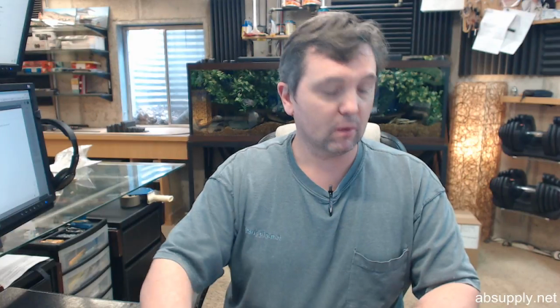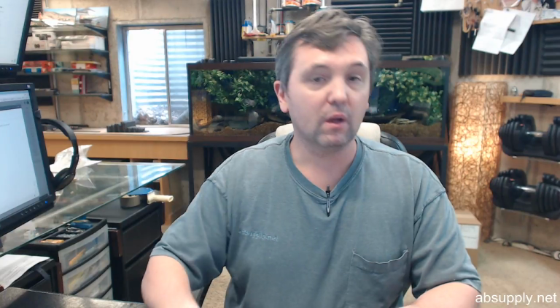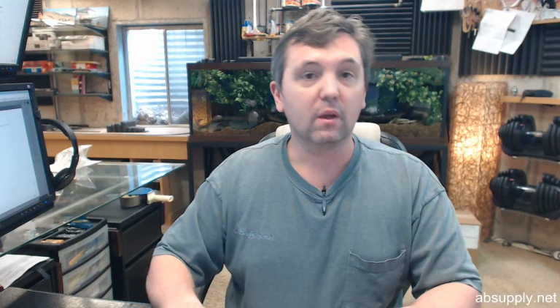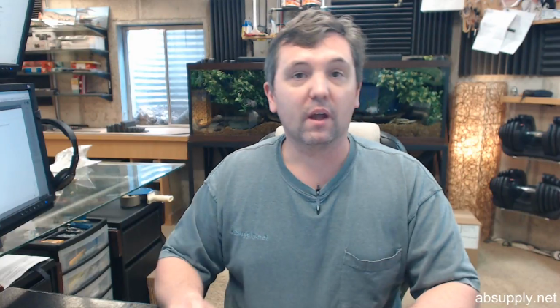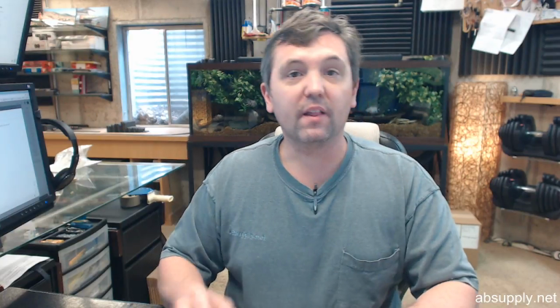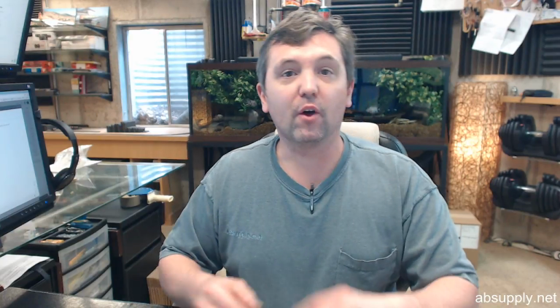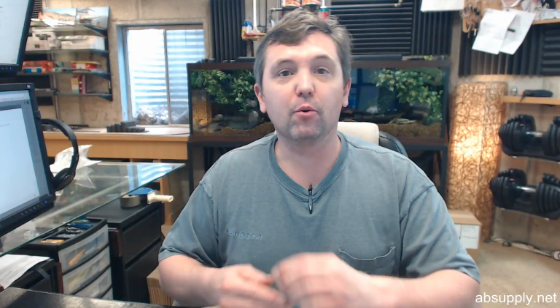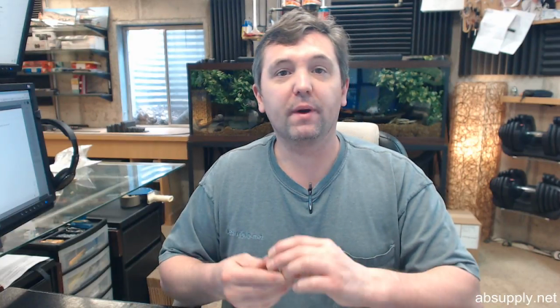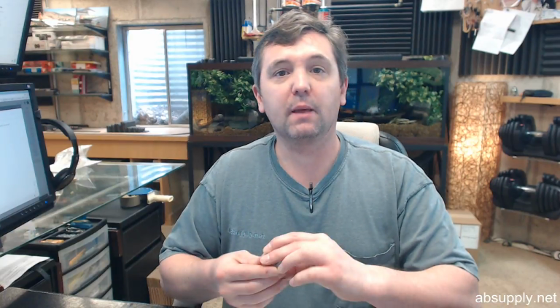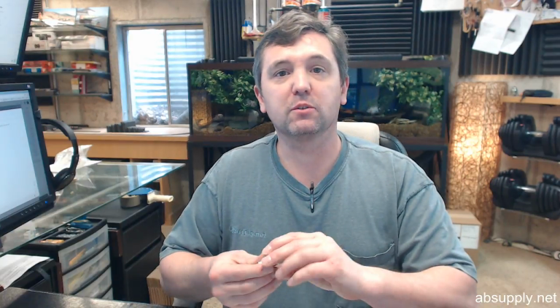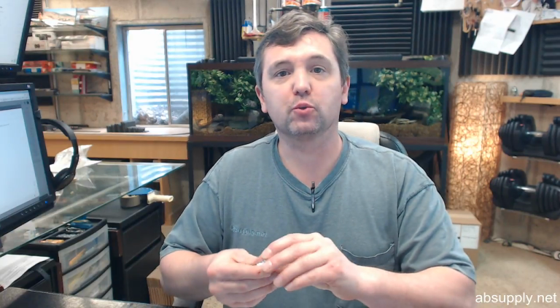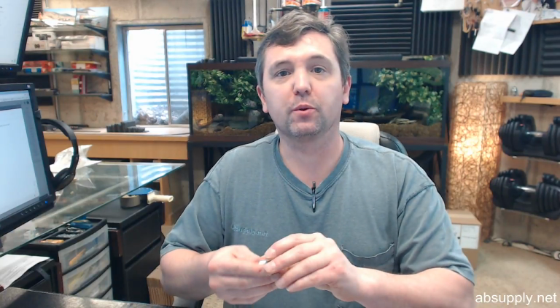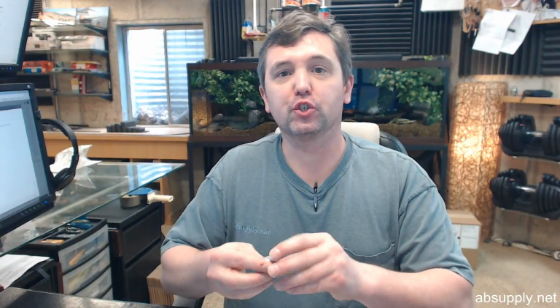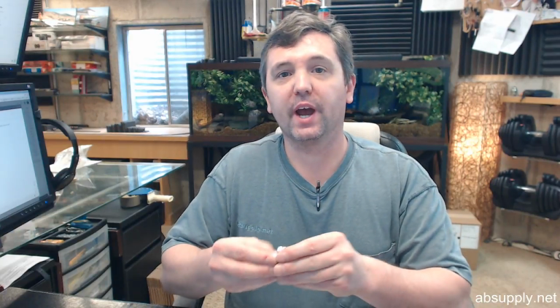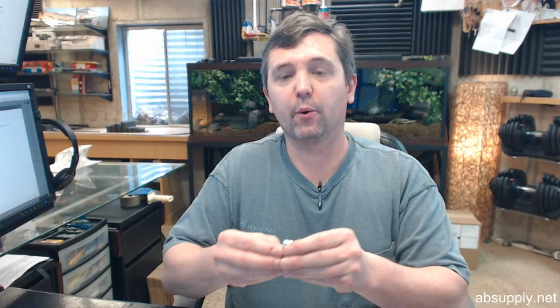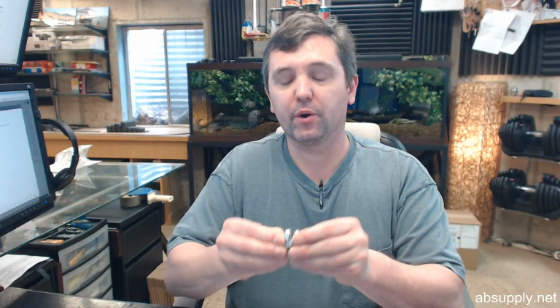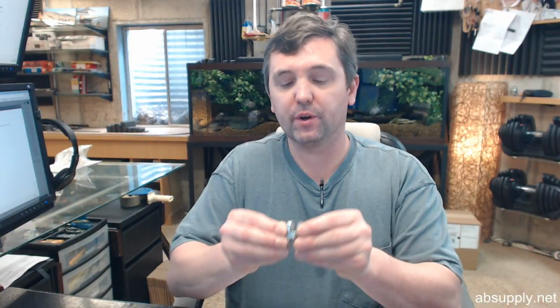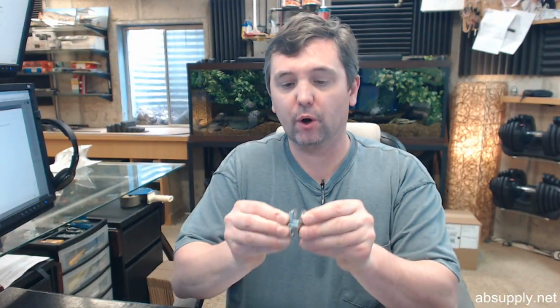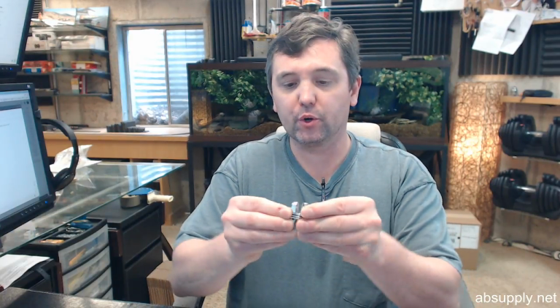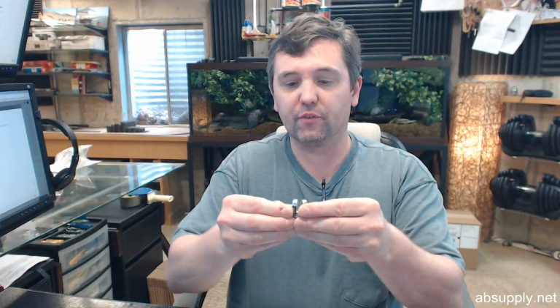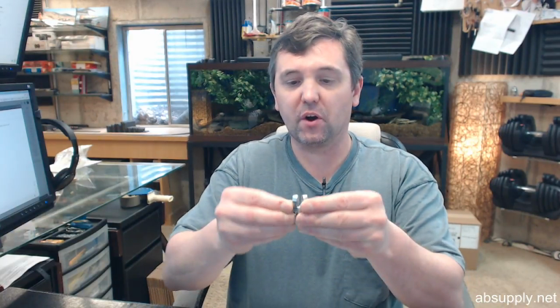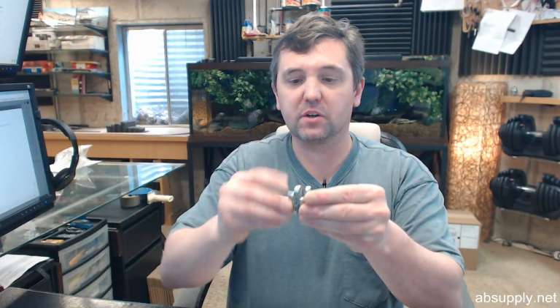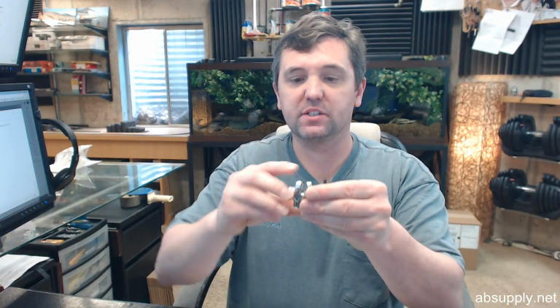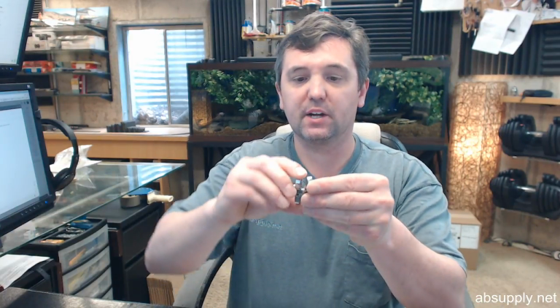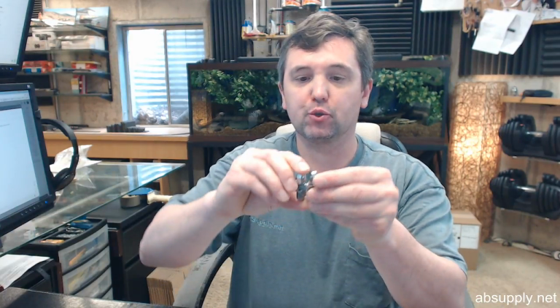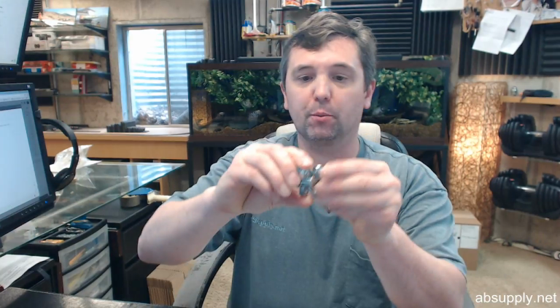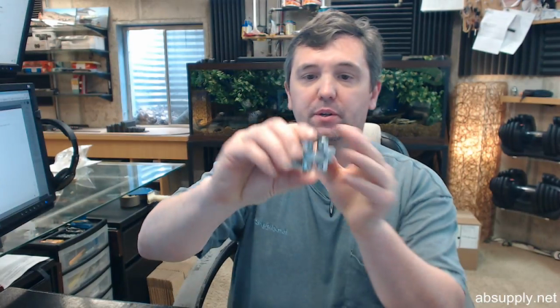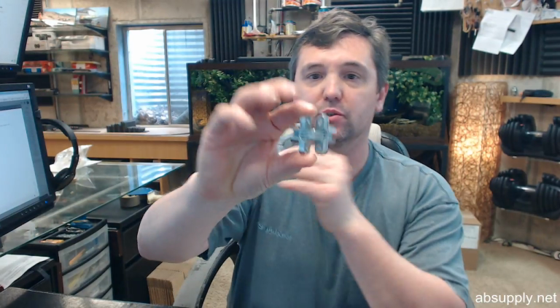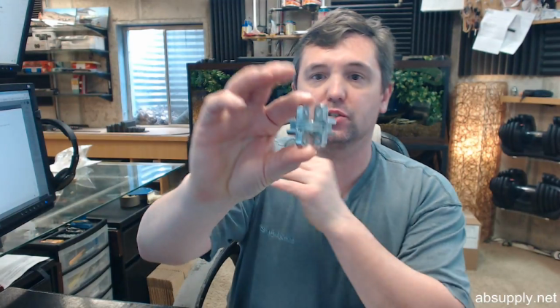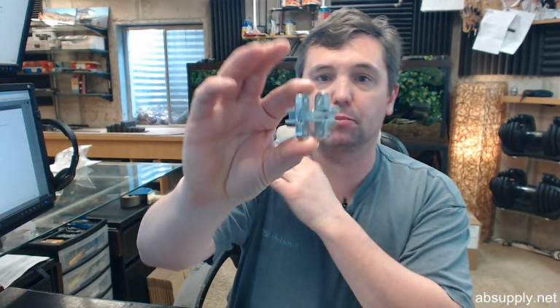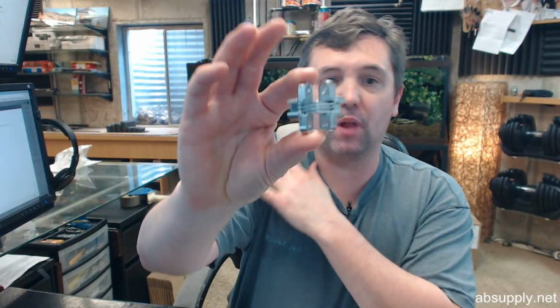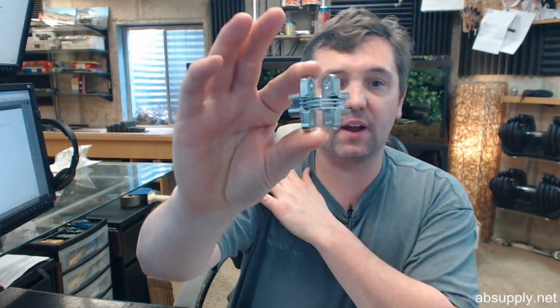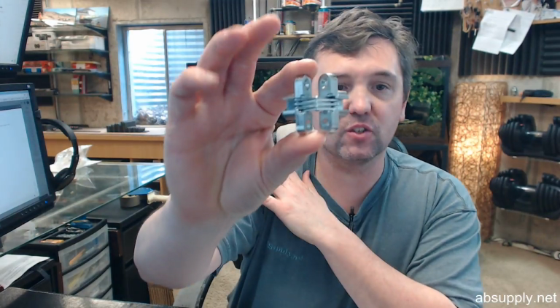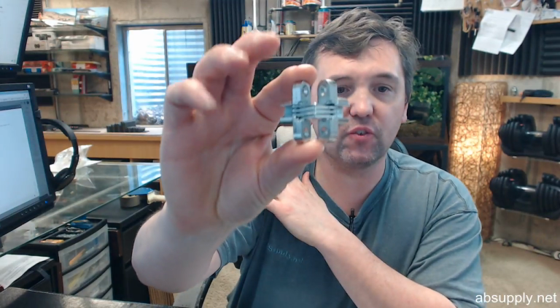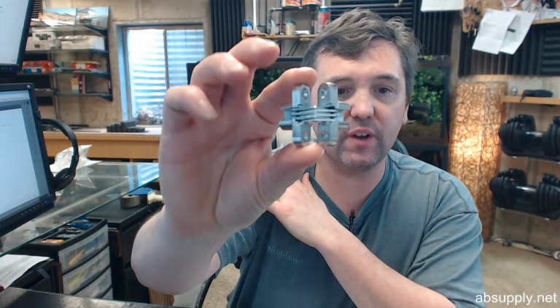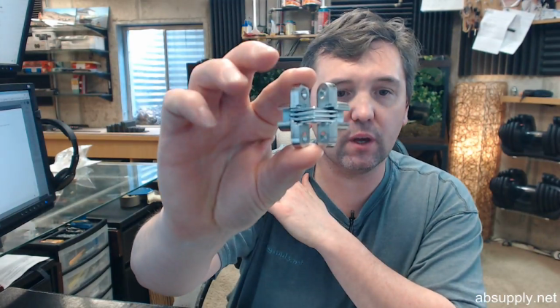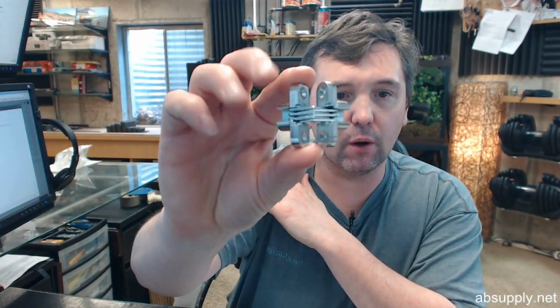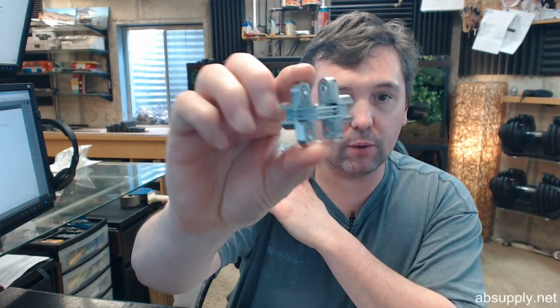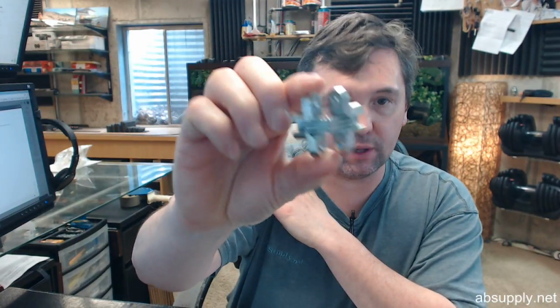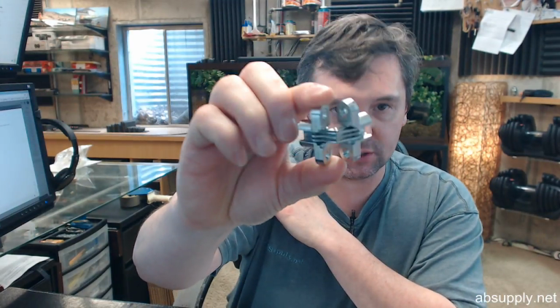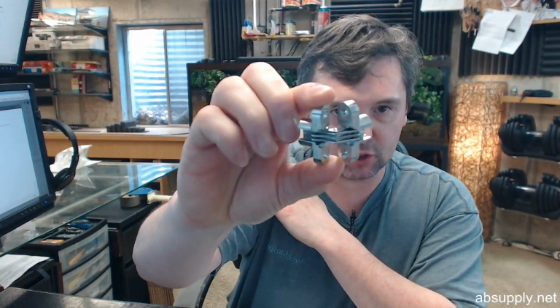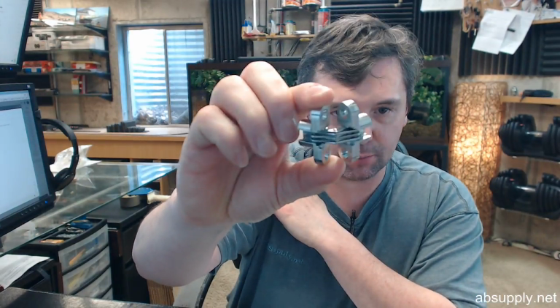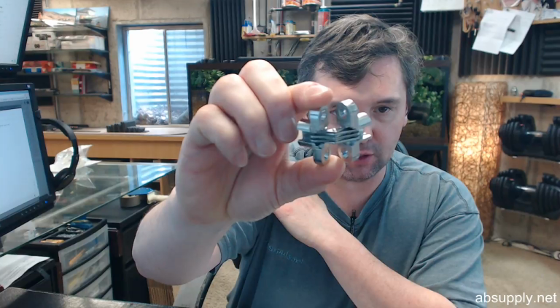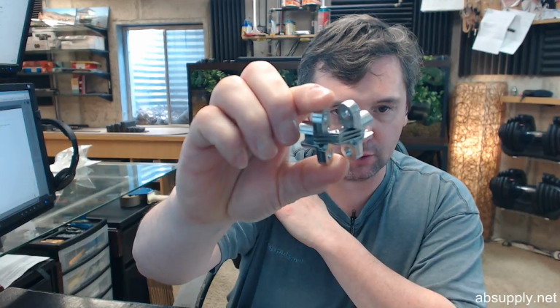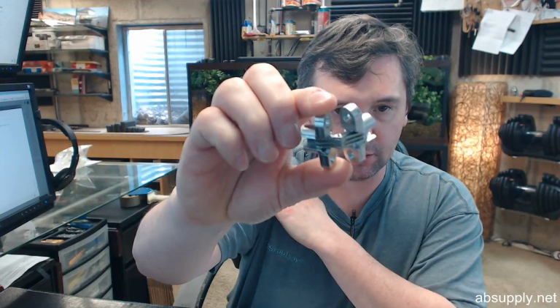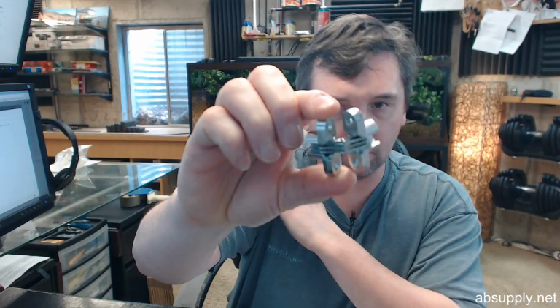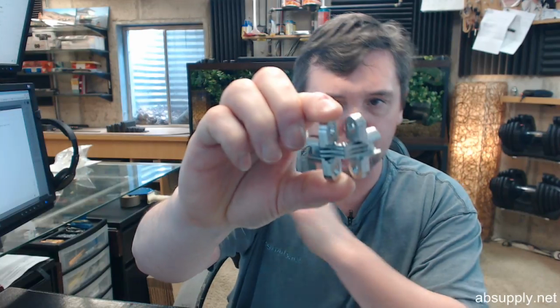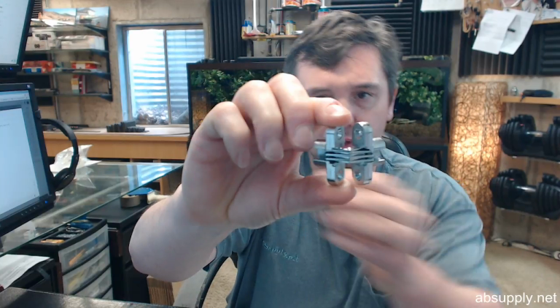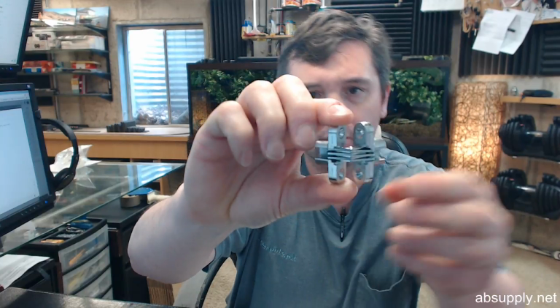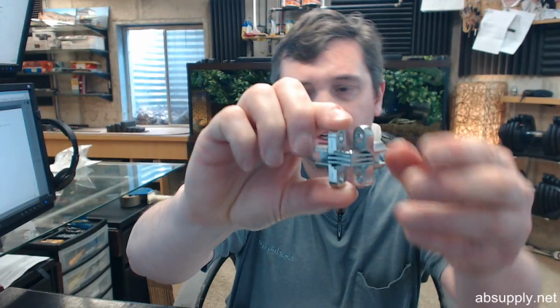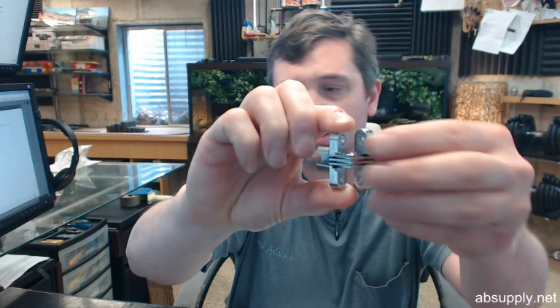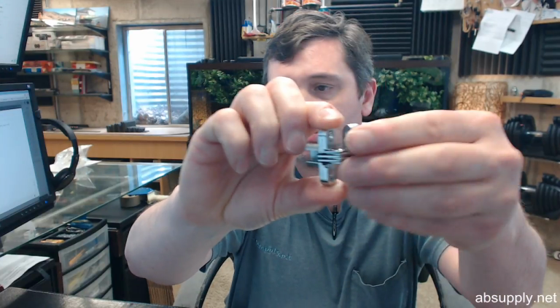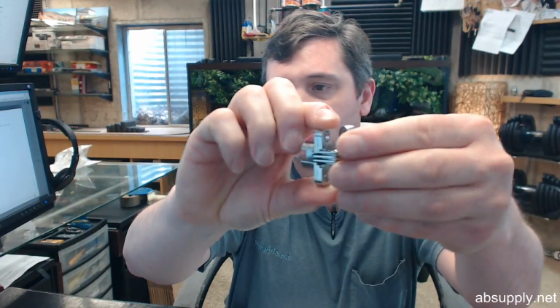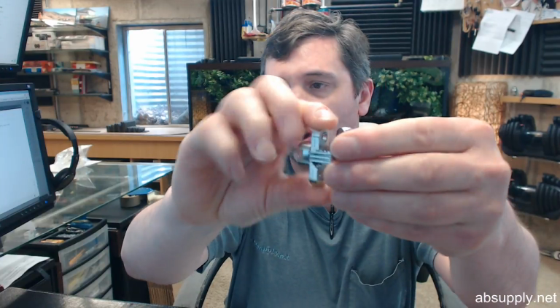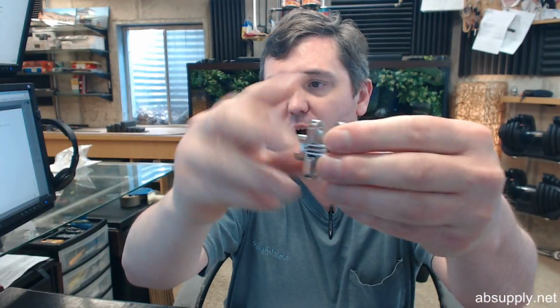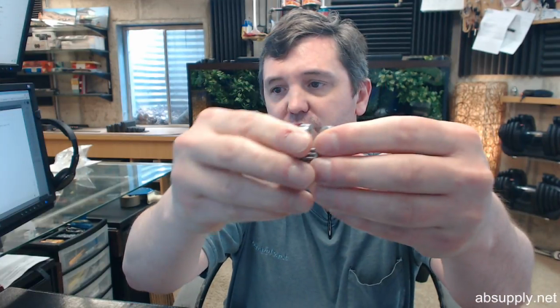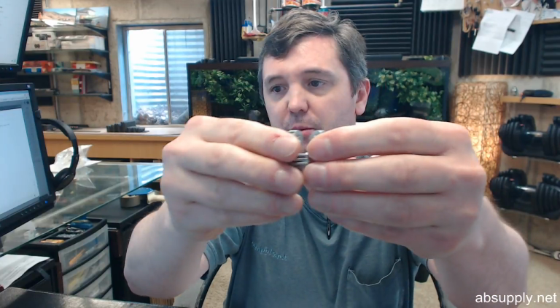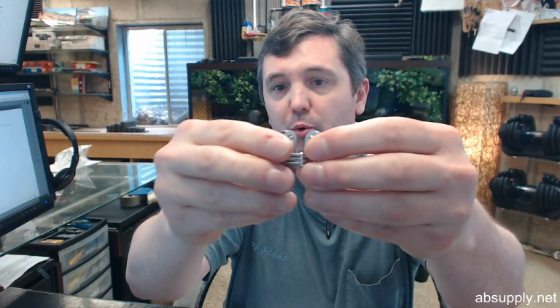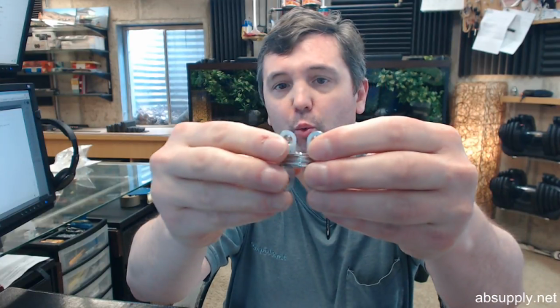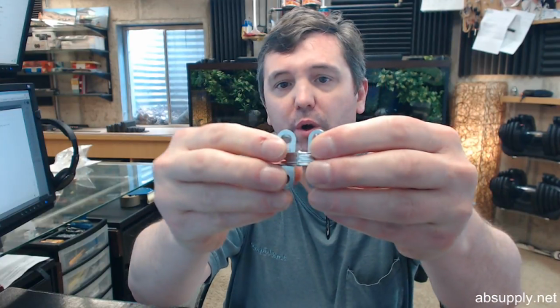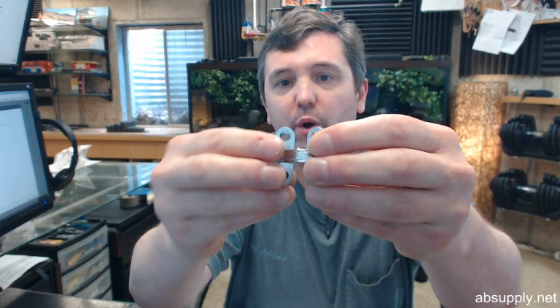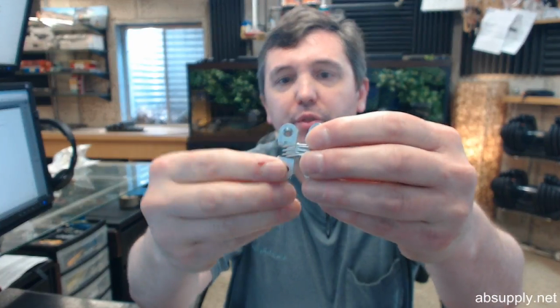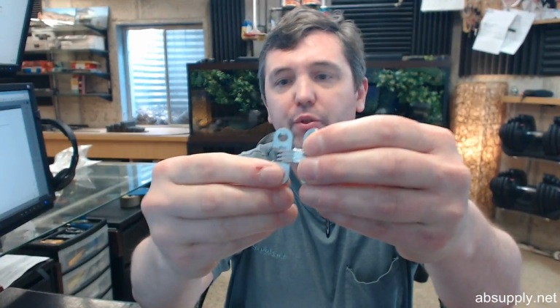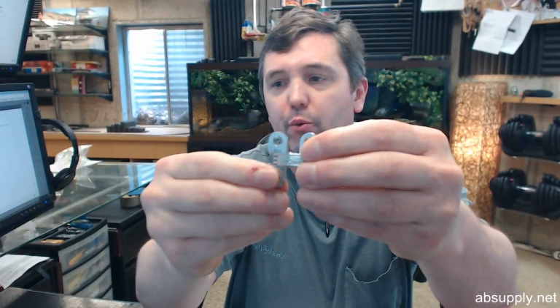Hello, my name is Rich Howard, owner of Architectural Builder Supply, and this video is to bring you a closer look at the Sauce number 103.